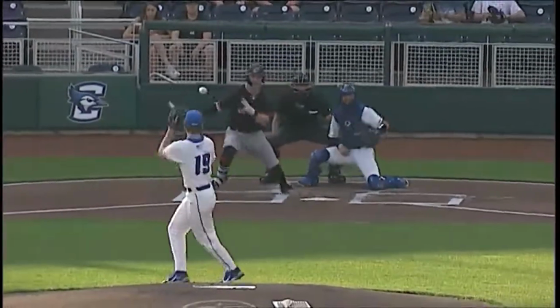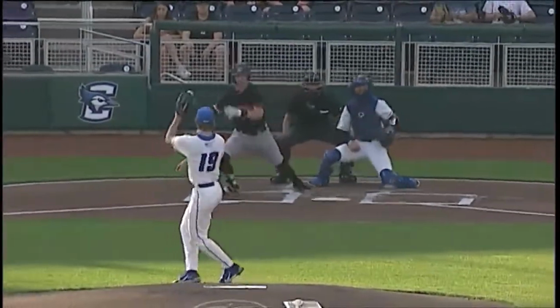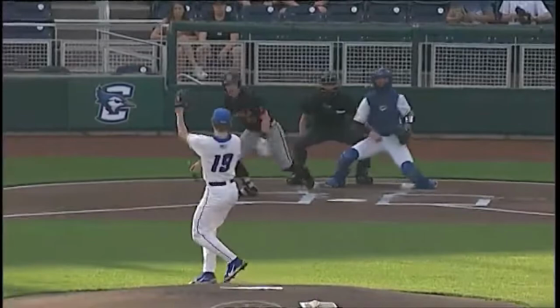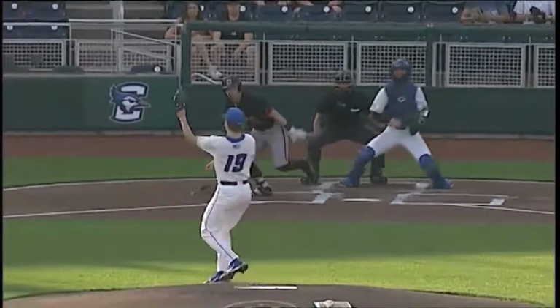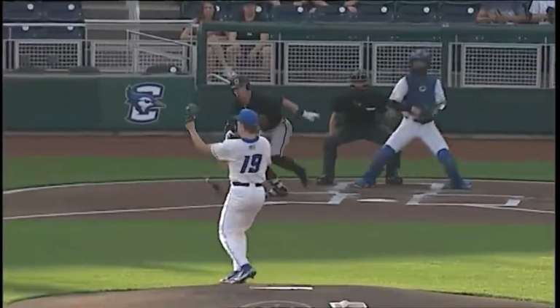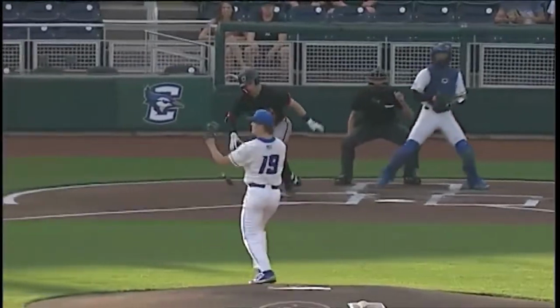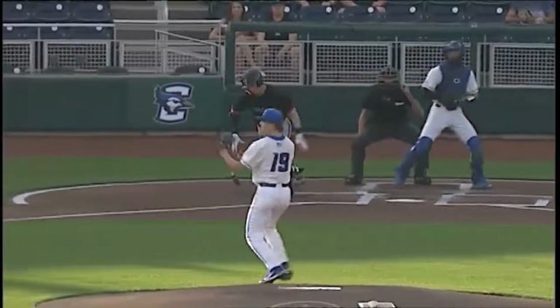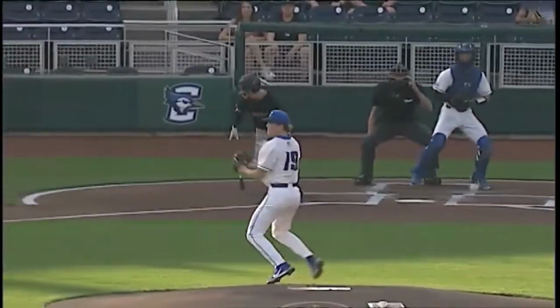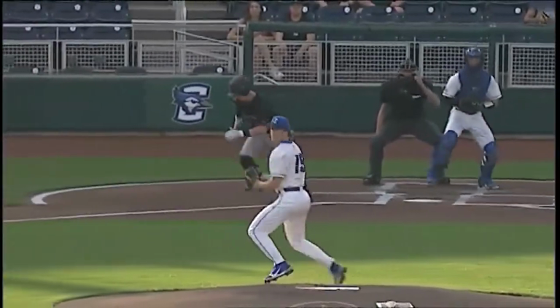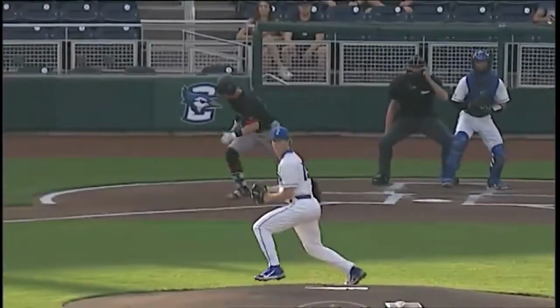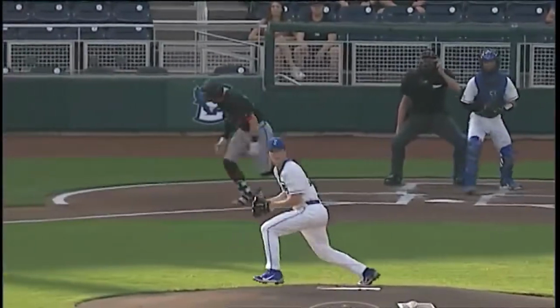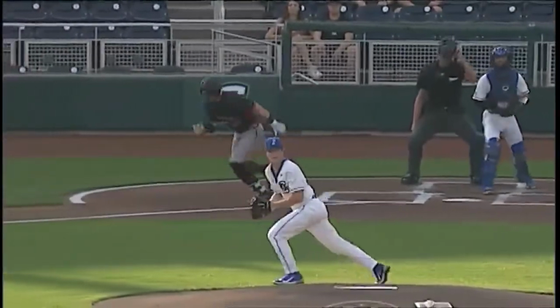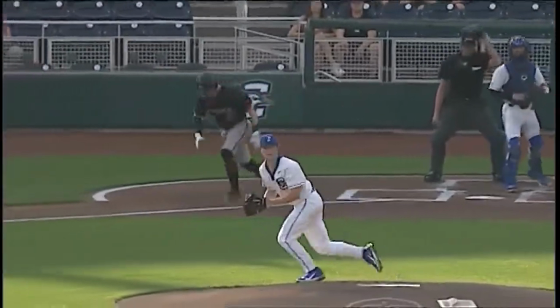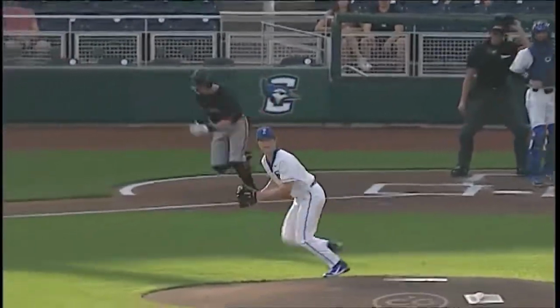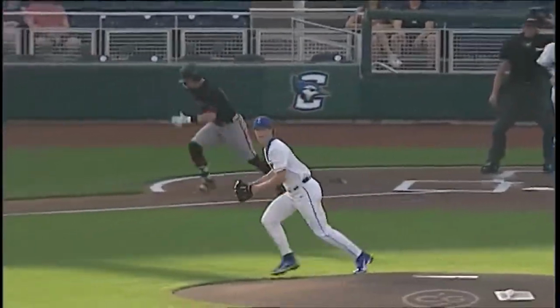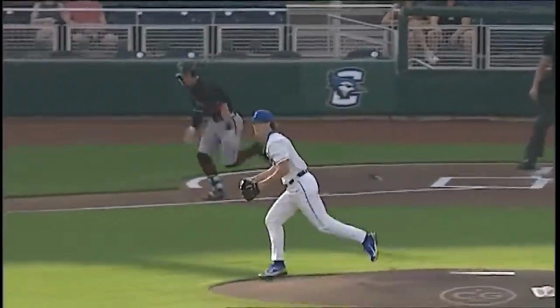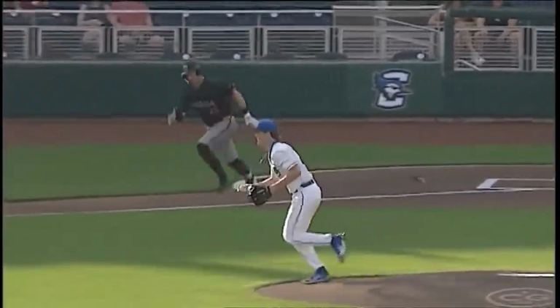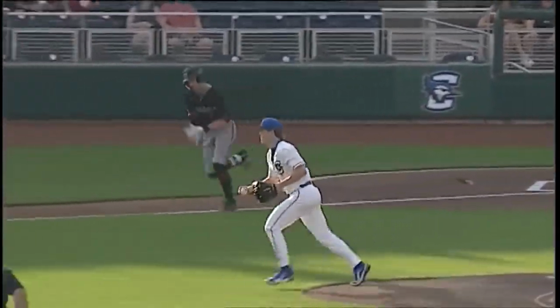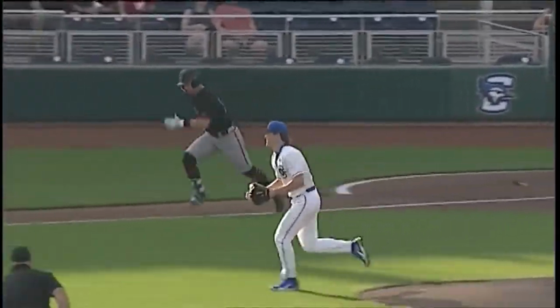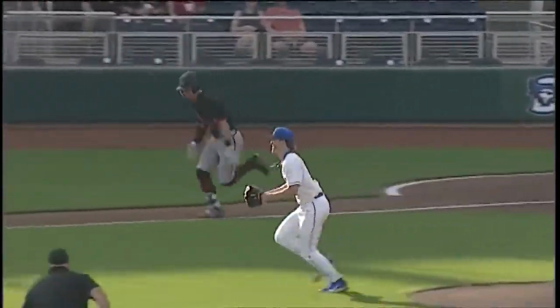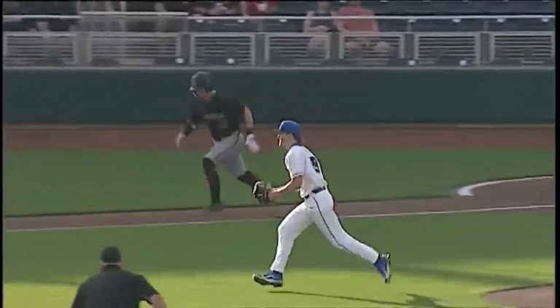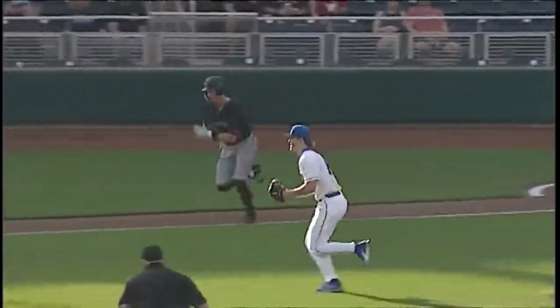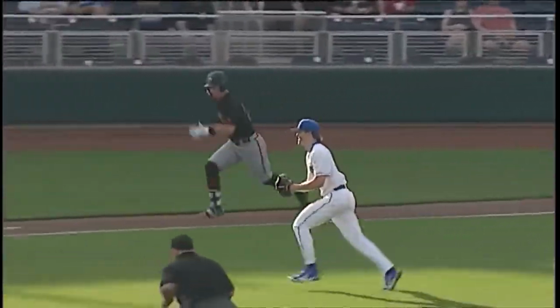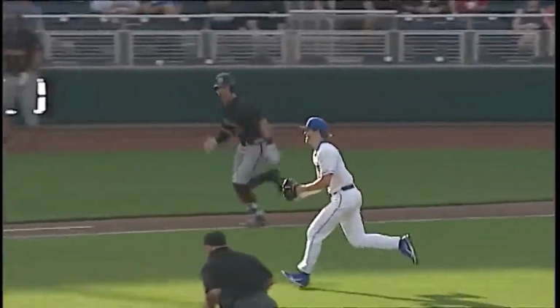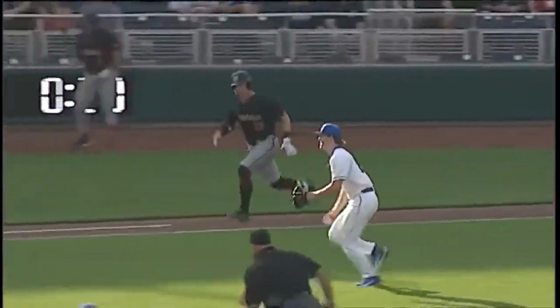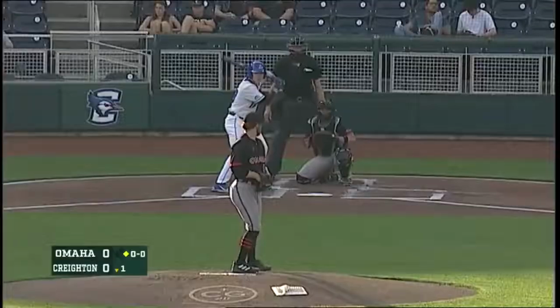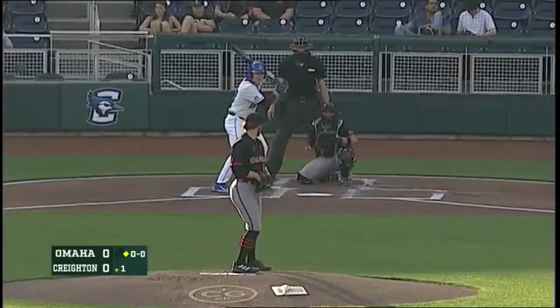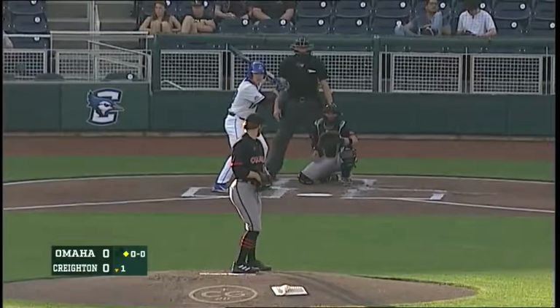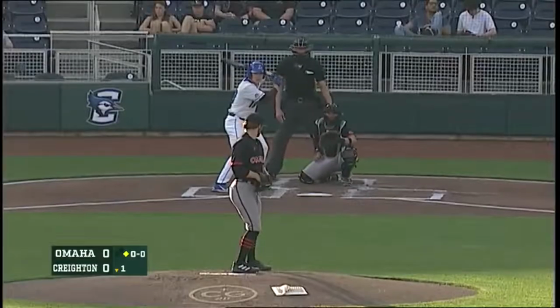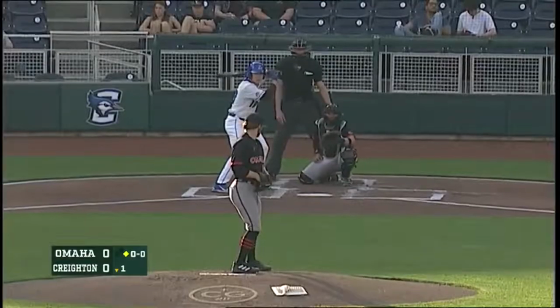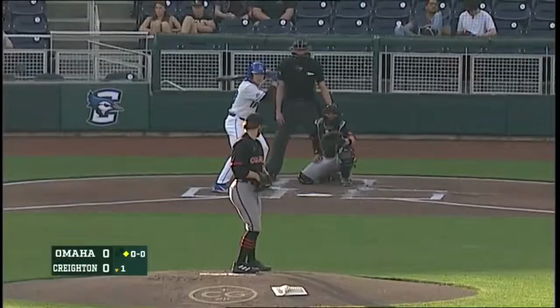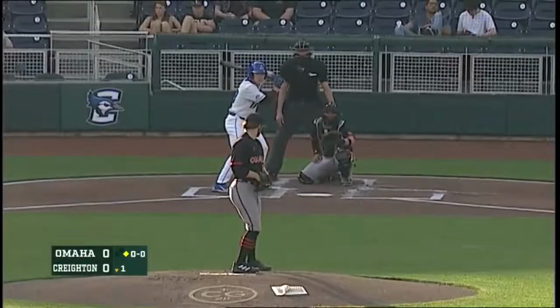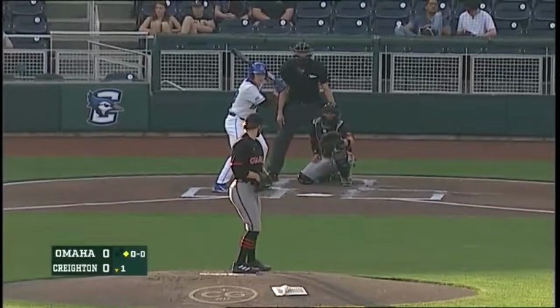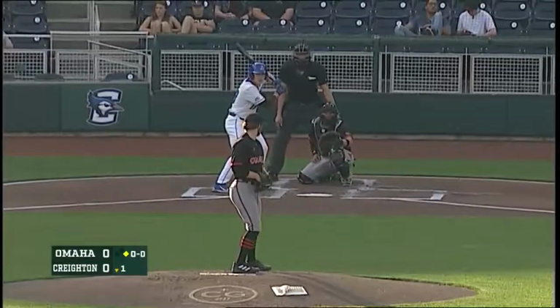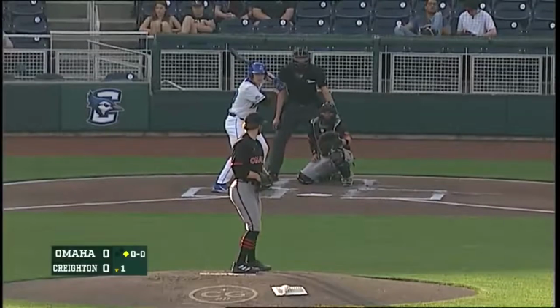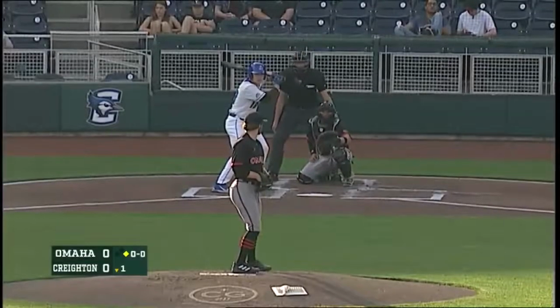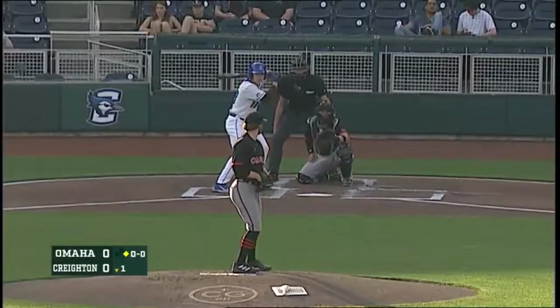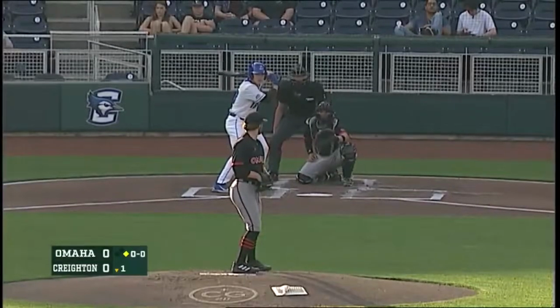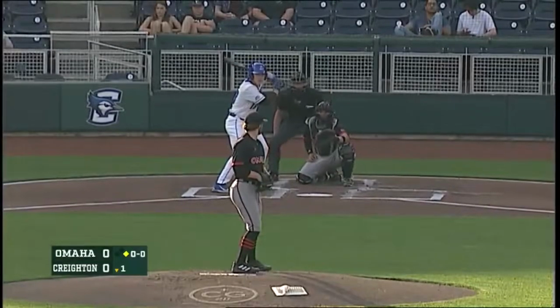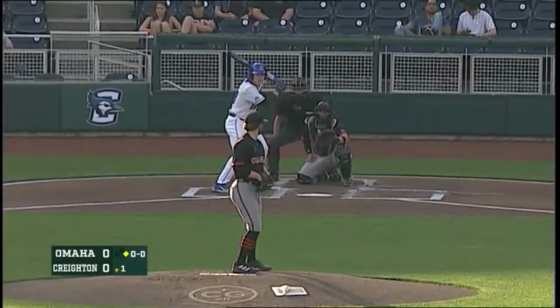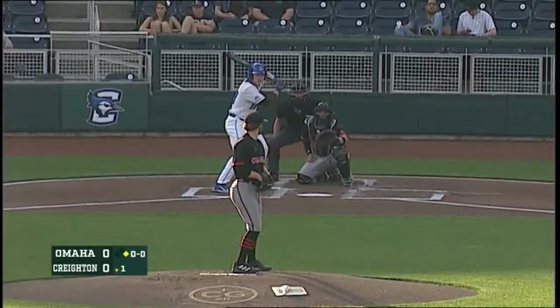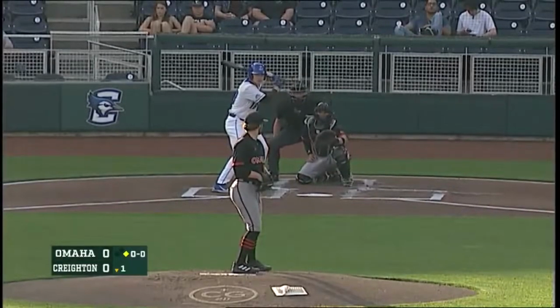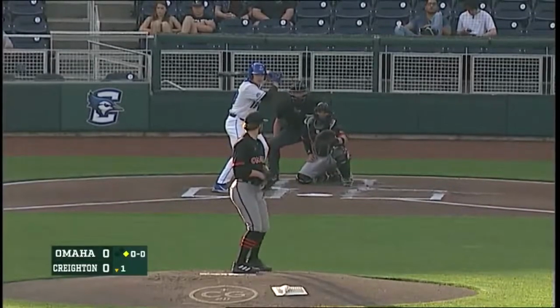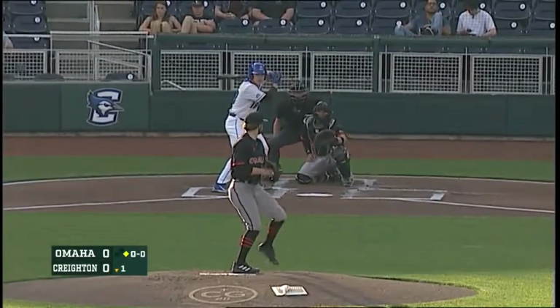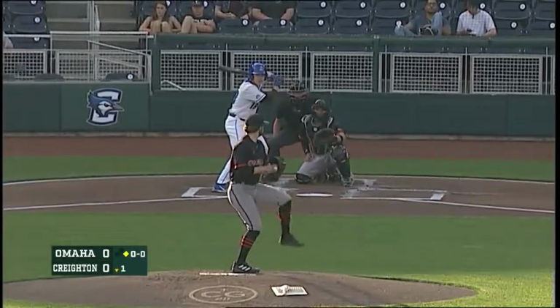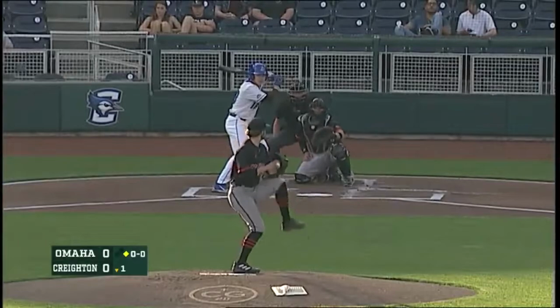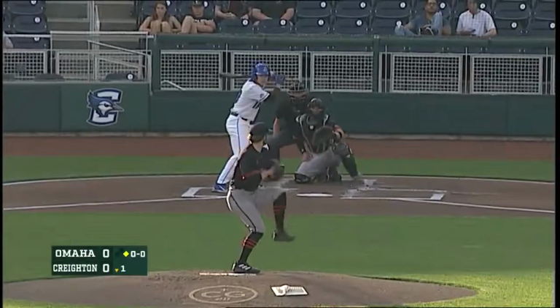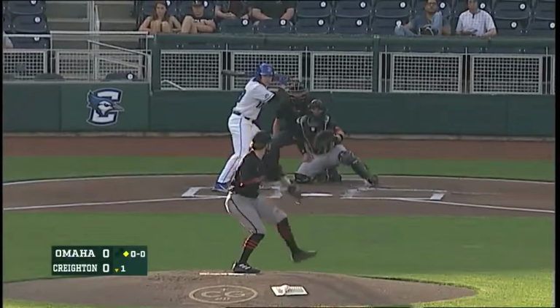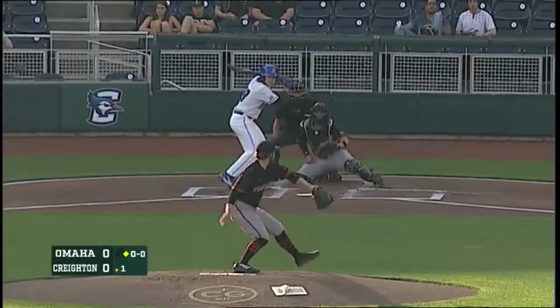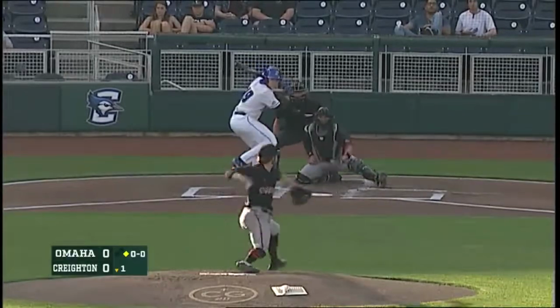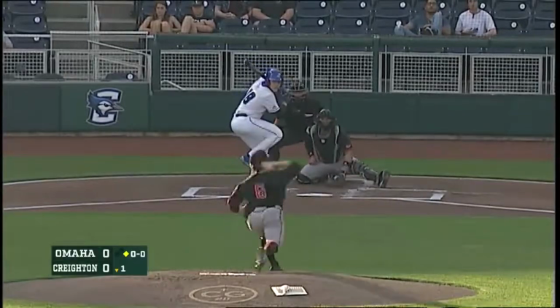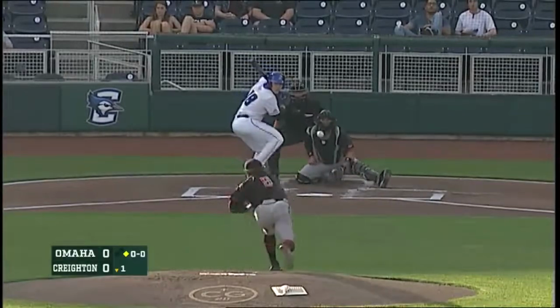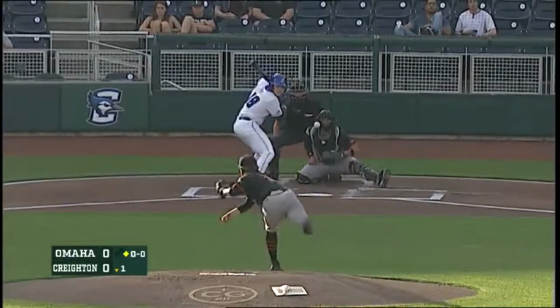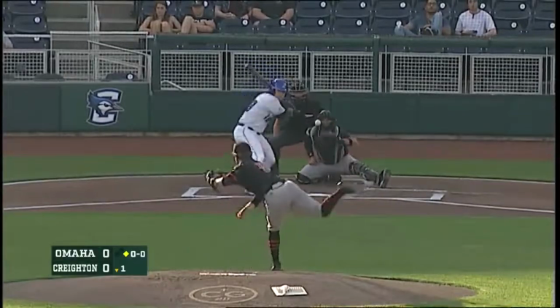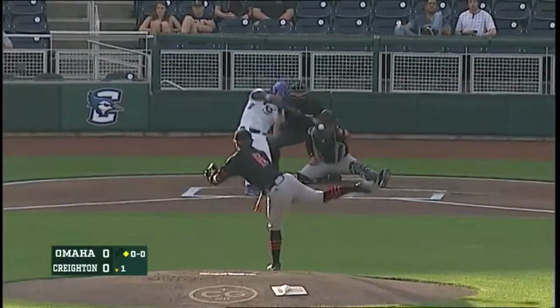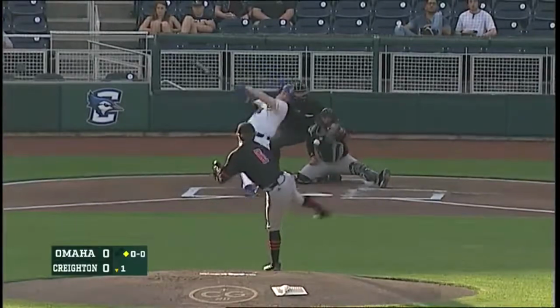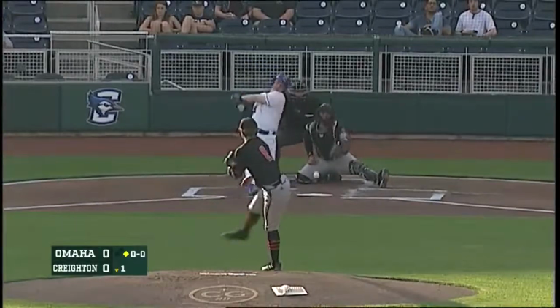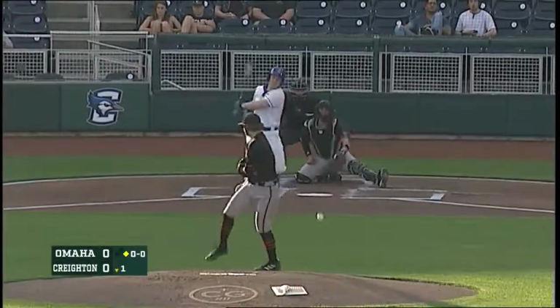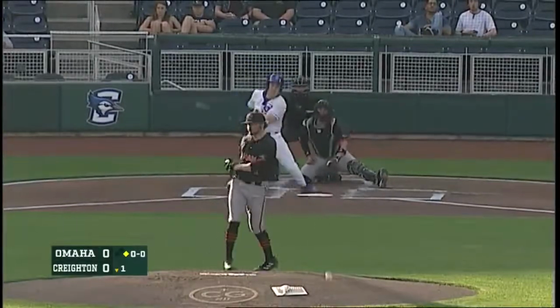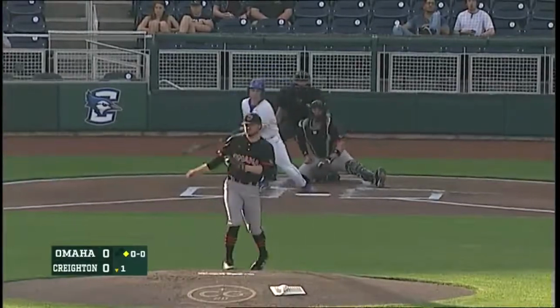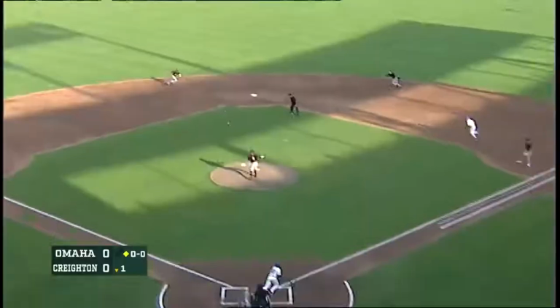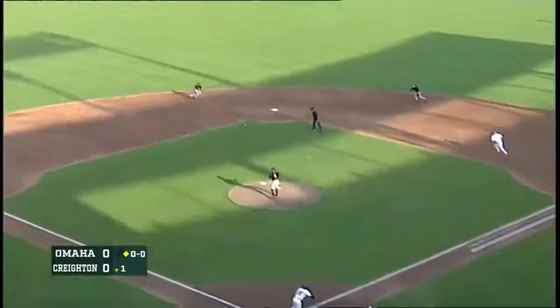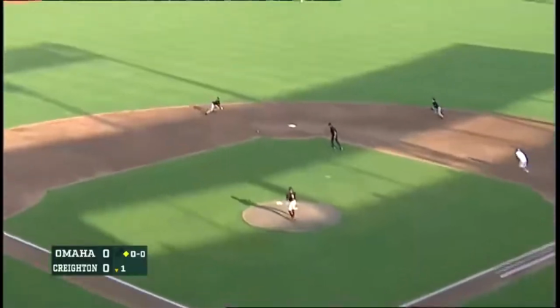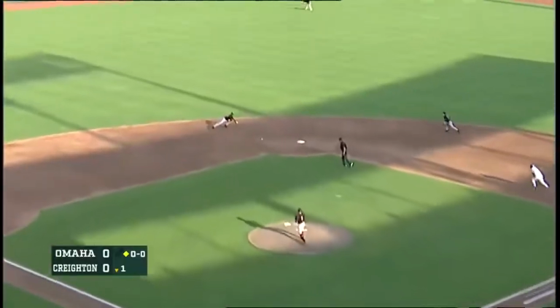High chopper right back at it — pretty easy play. You wonder how aggressive Ed Service will play it here with a good contact man at the plate.